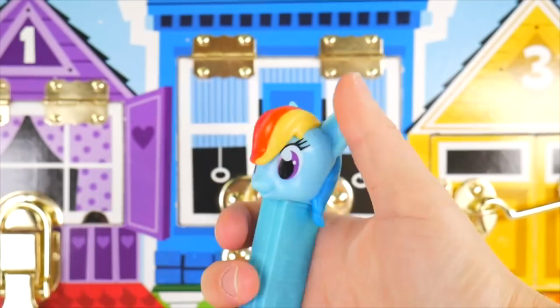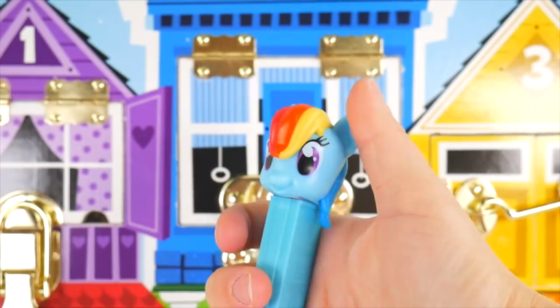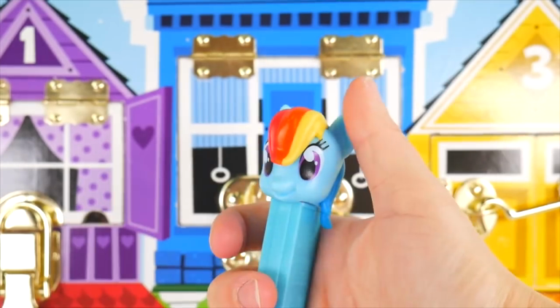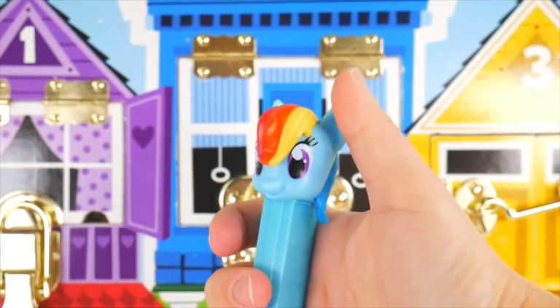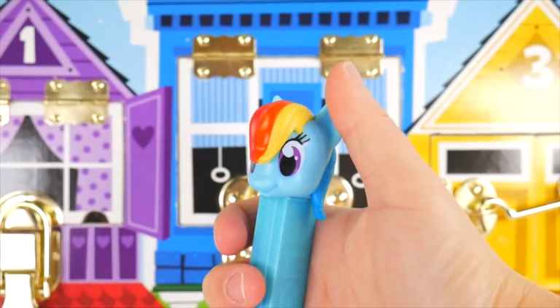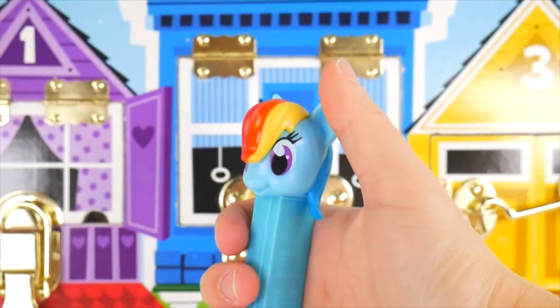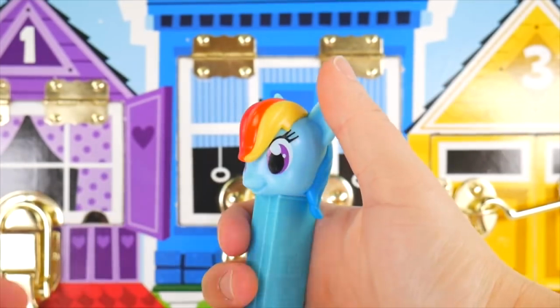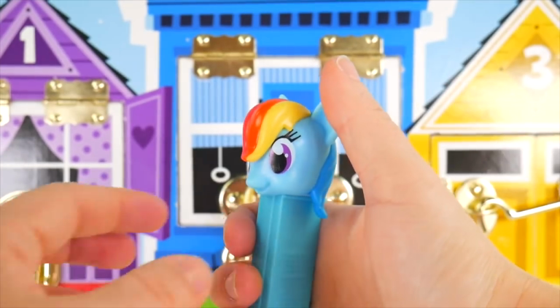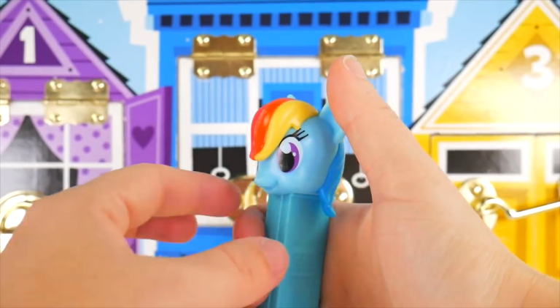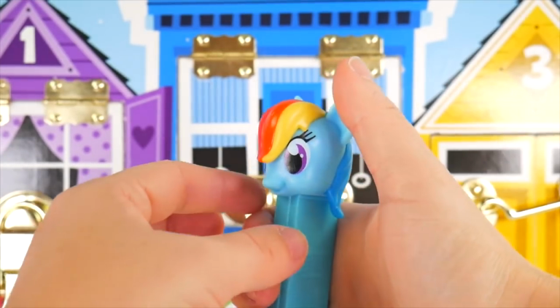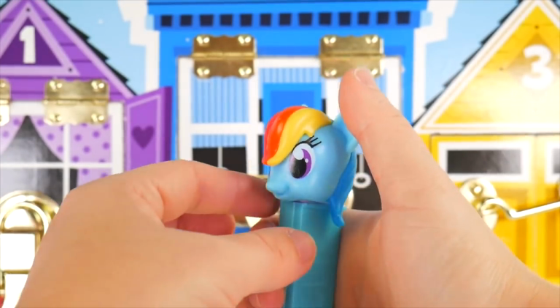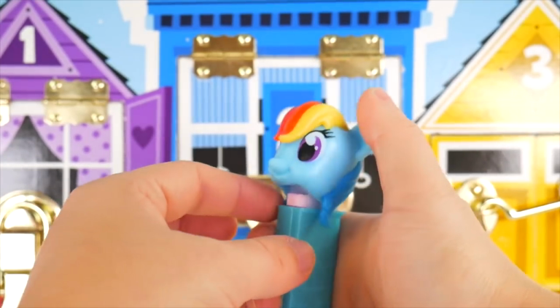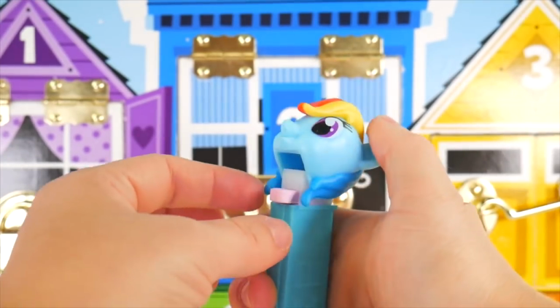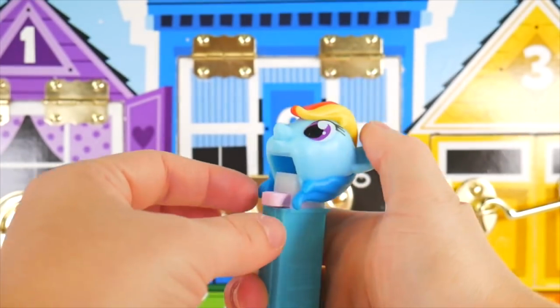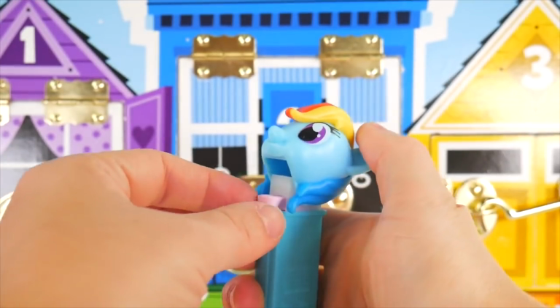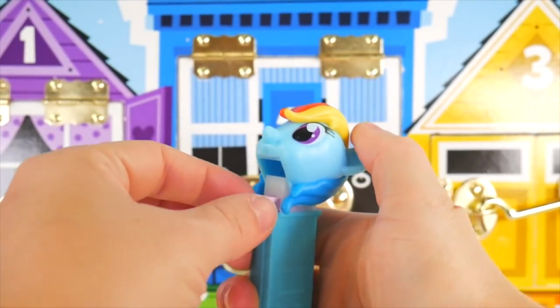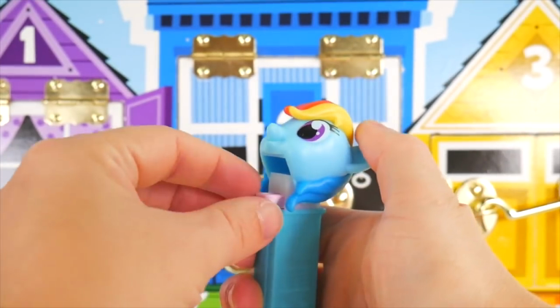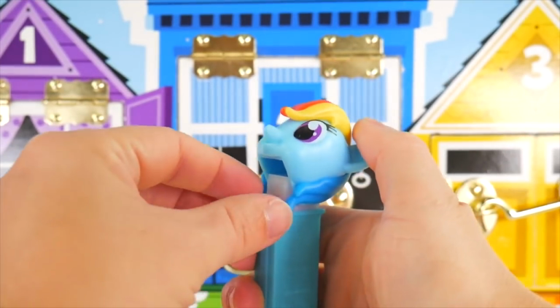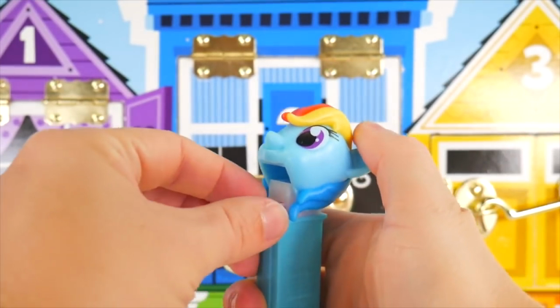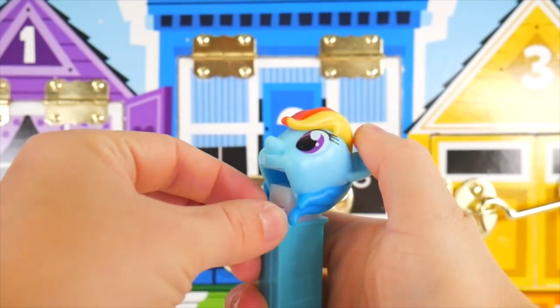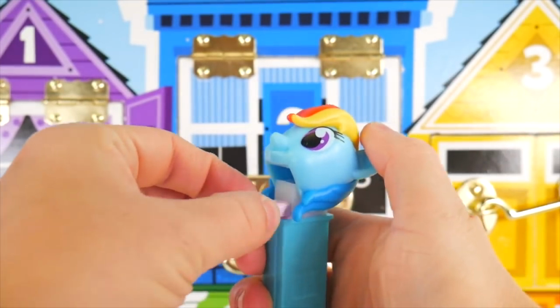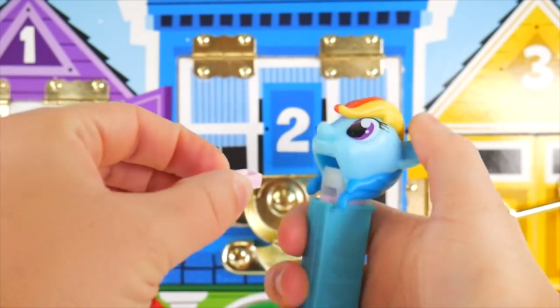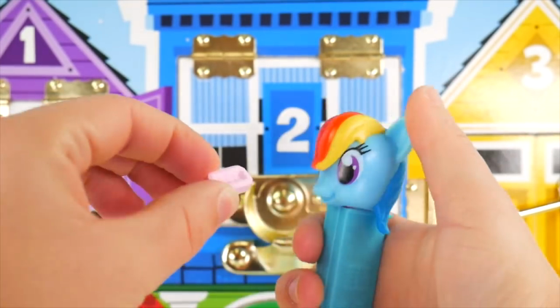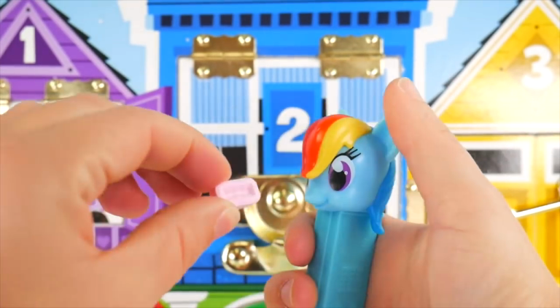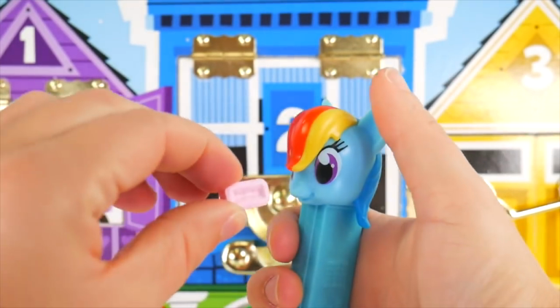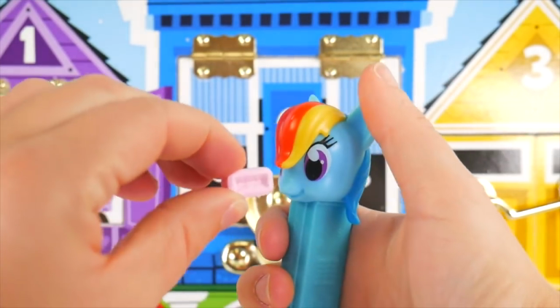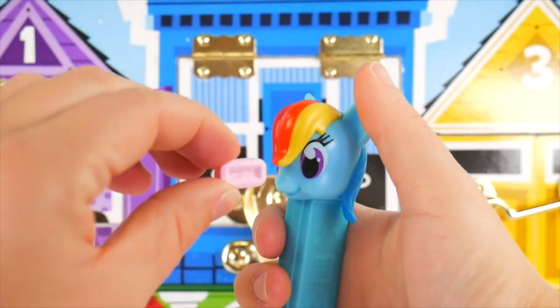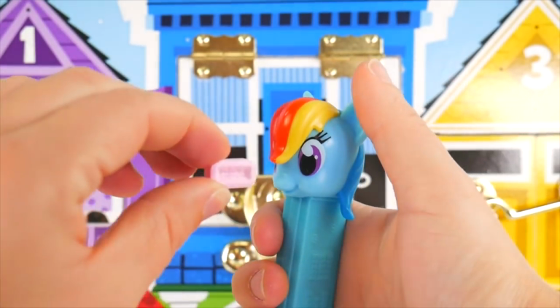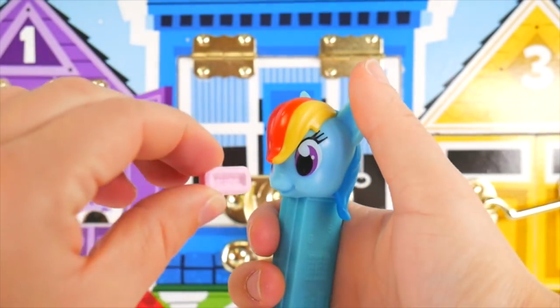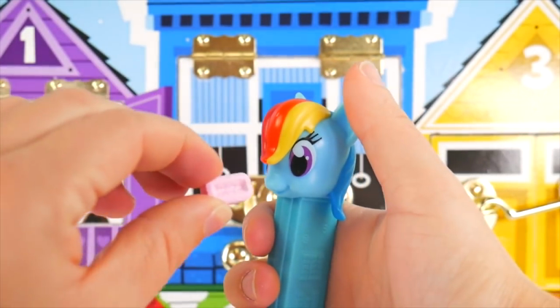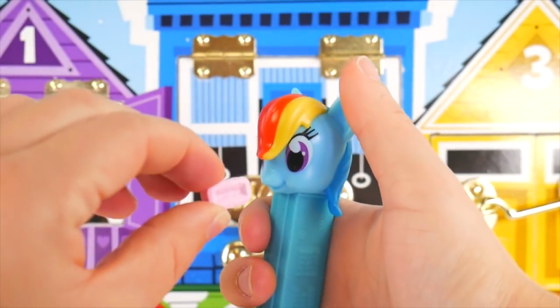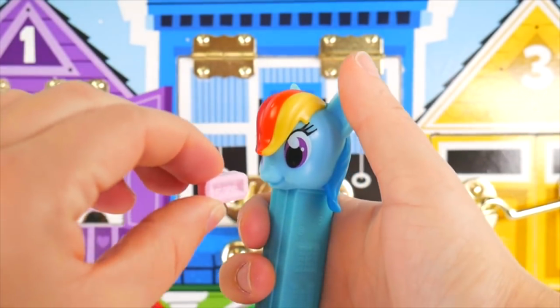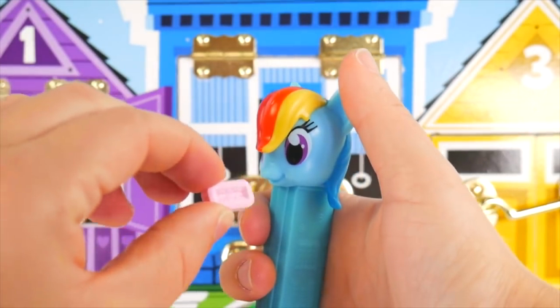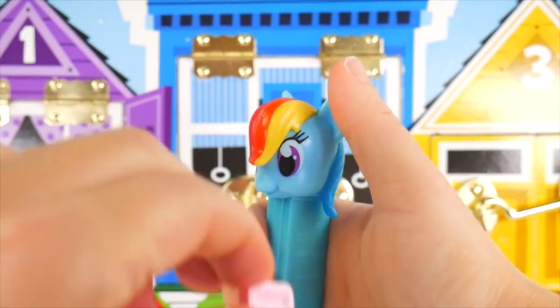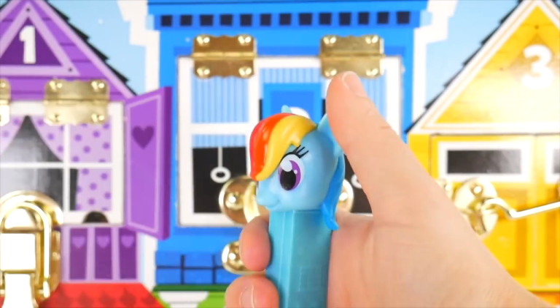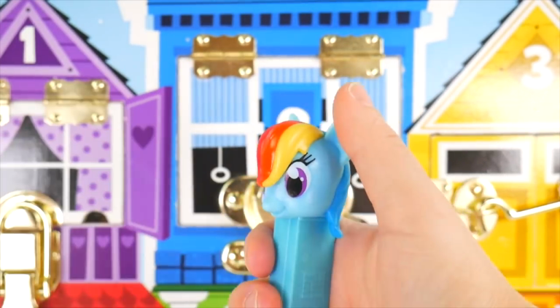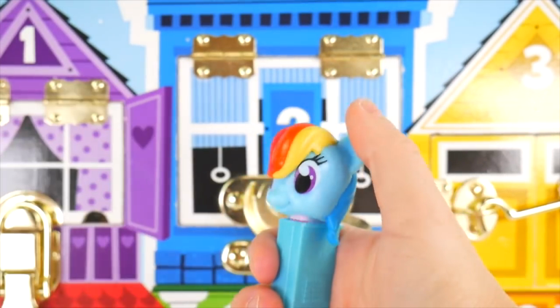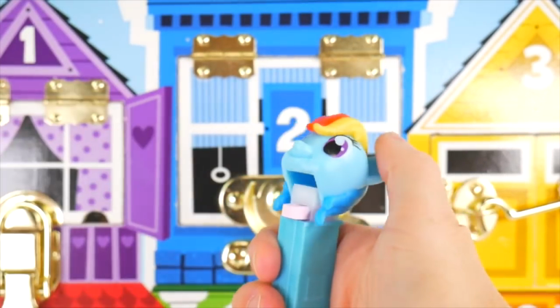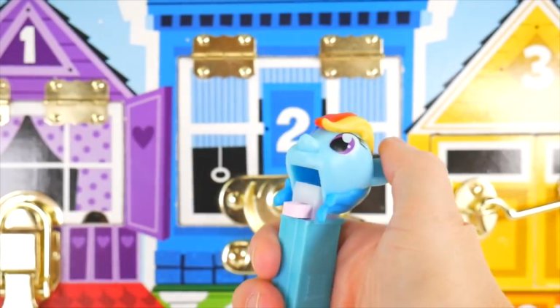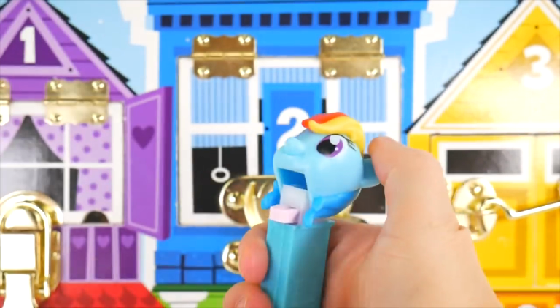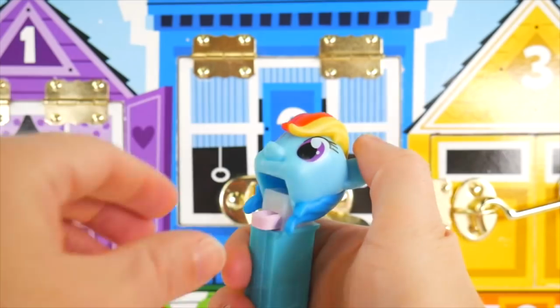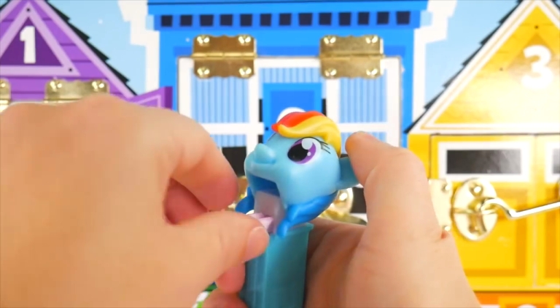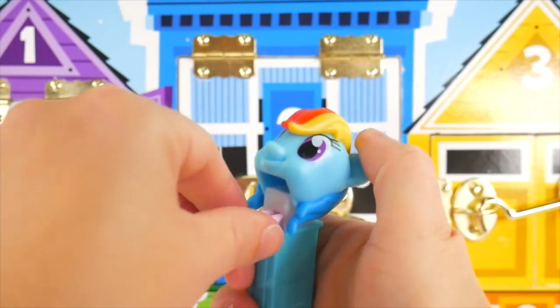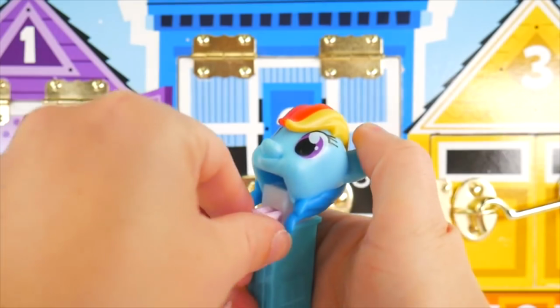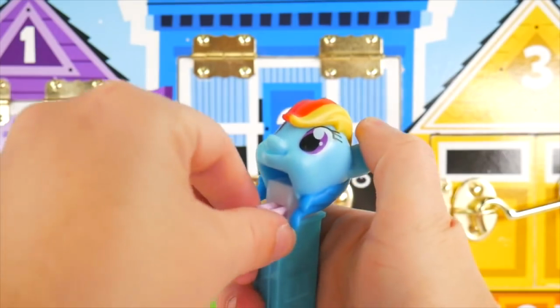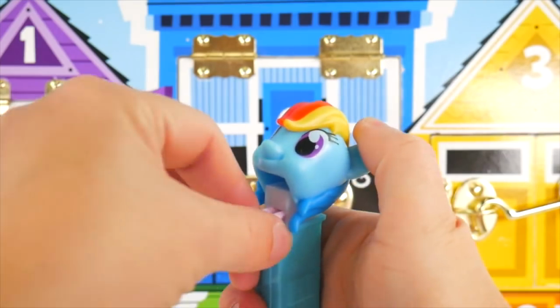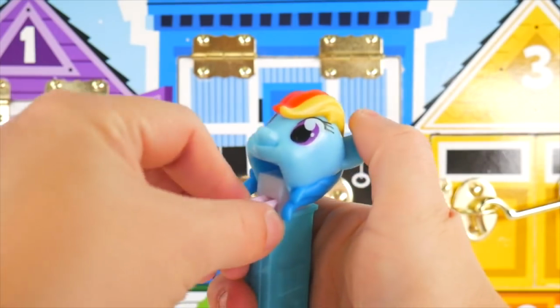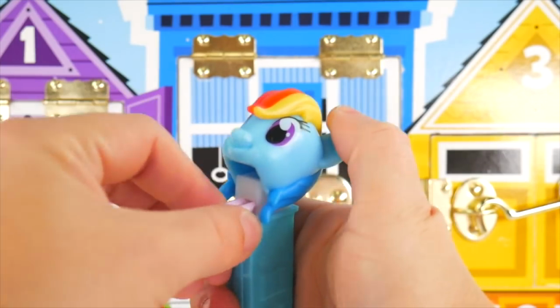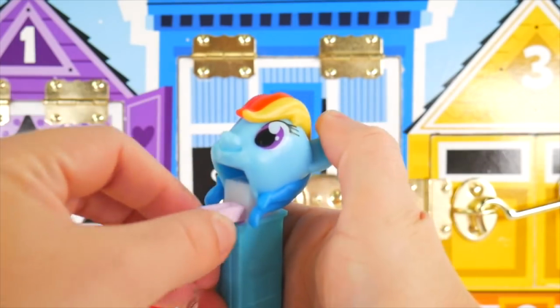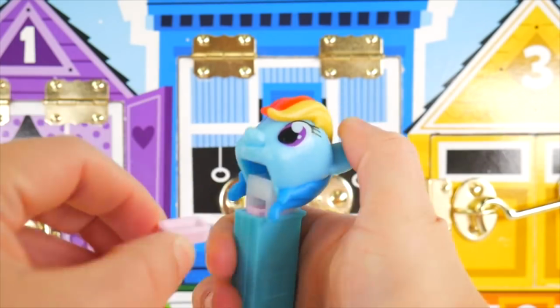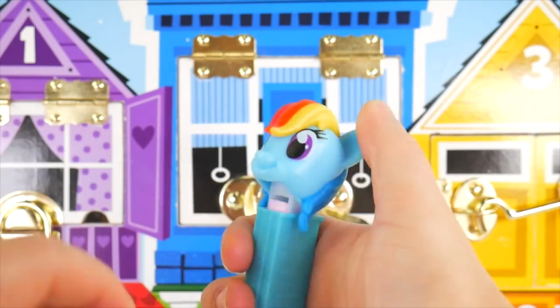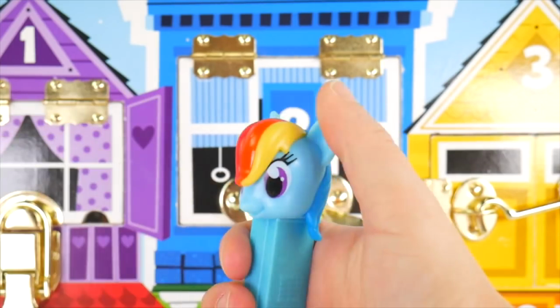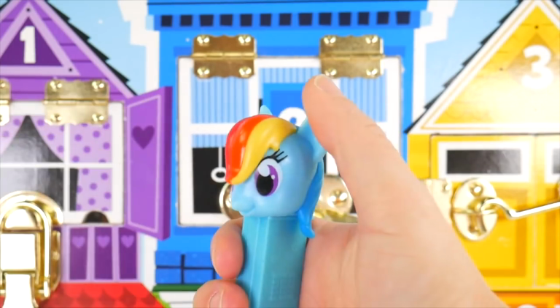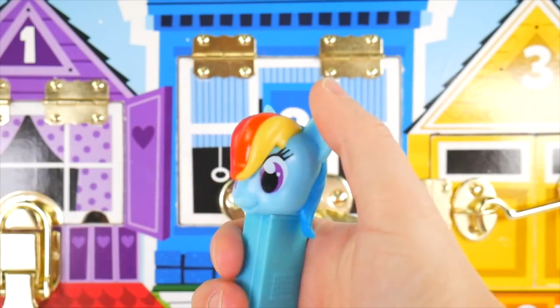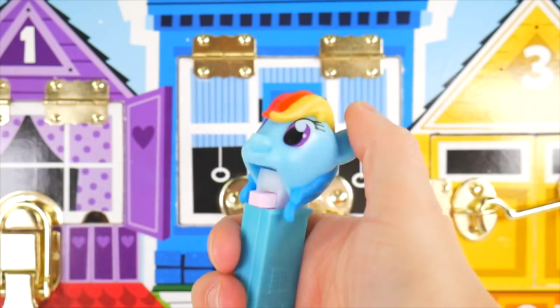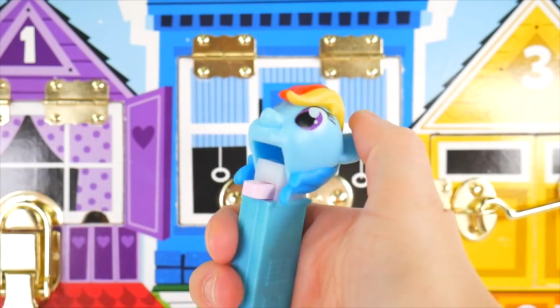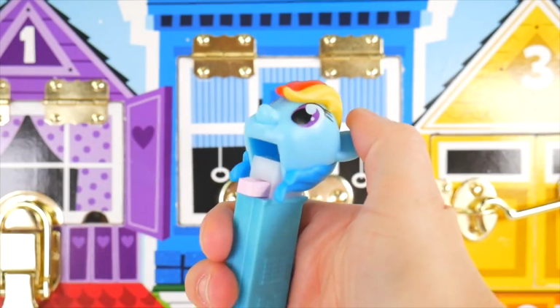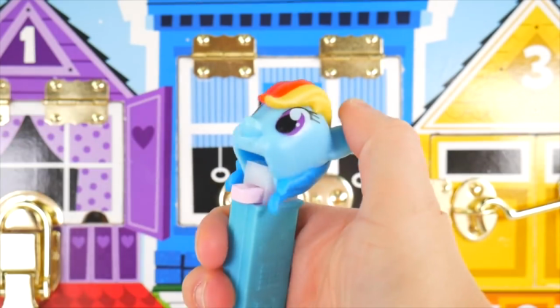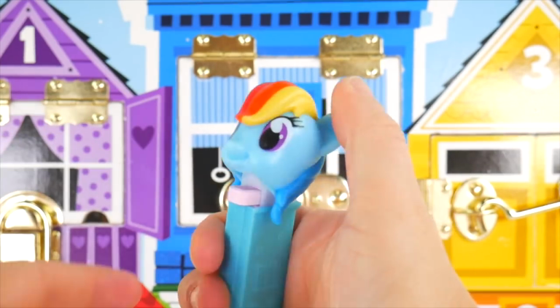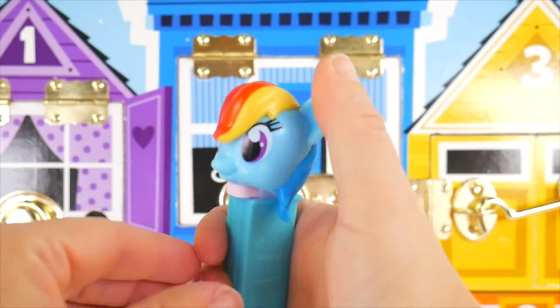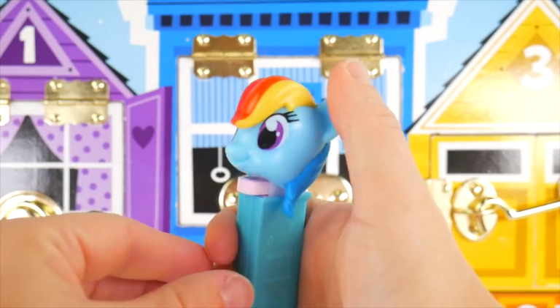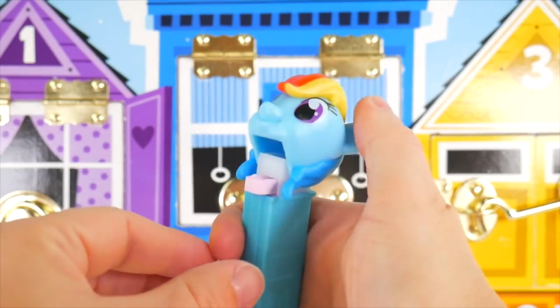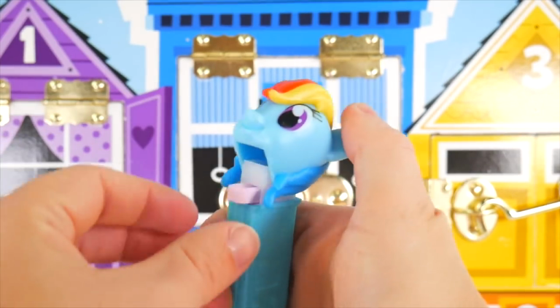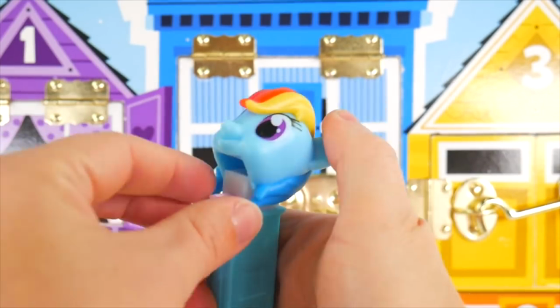She's a little stuck, but I got her fixed now. Yummy Pez candy. Thank you, Rainbow Dash.